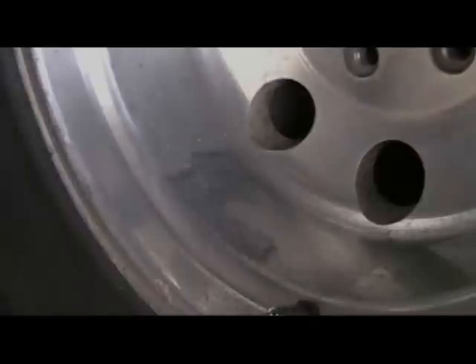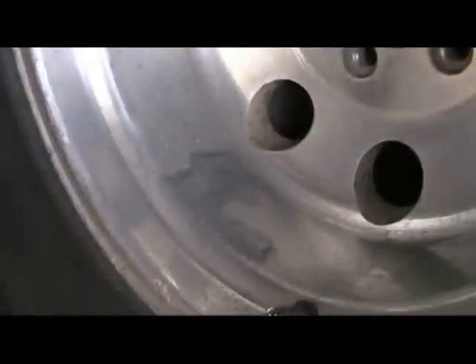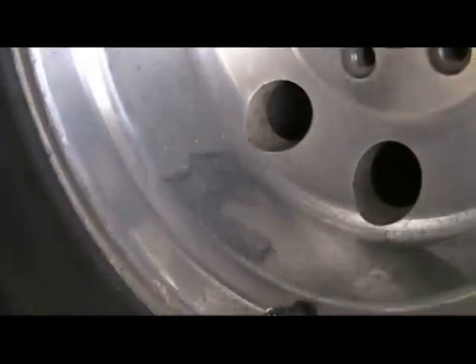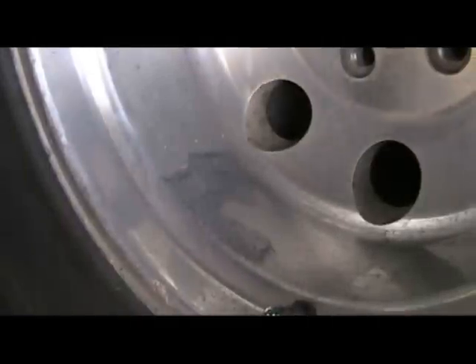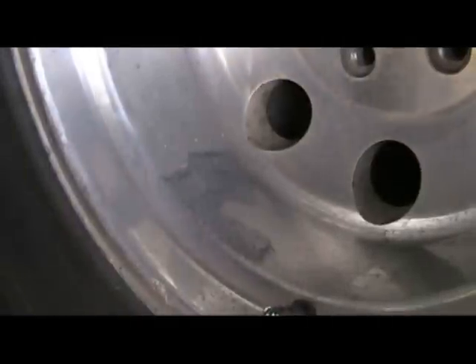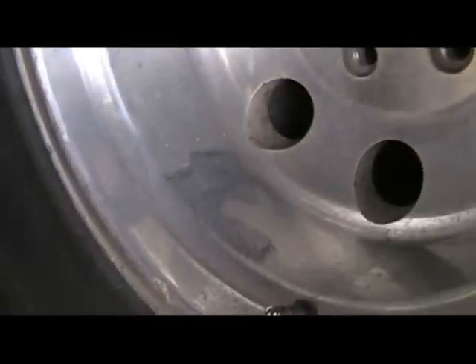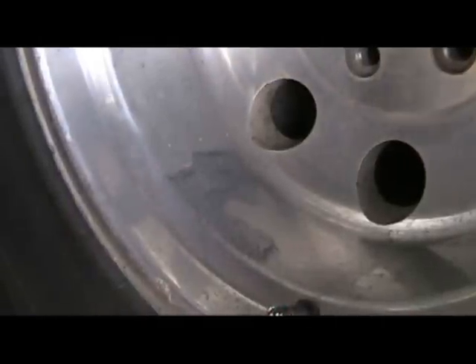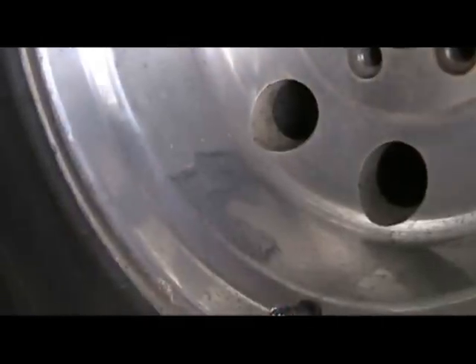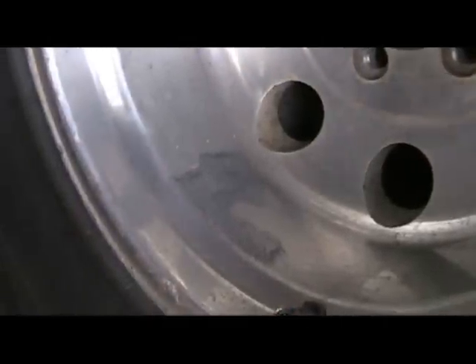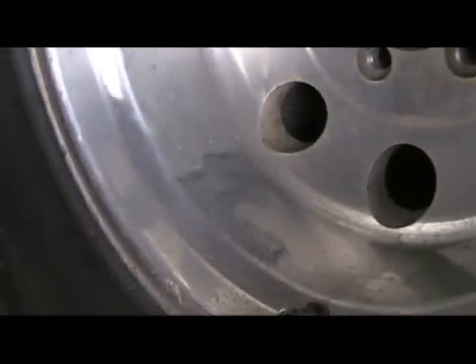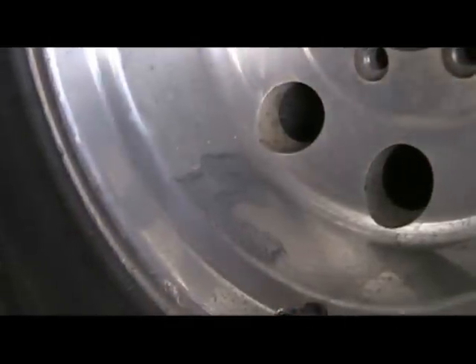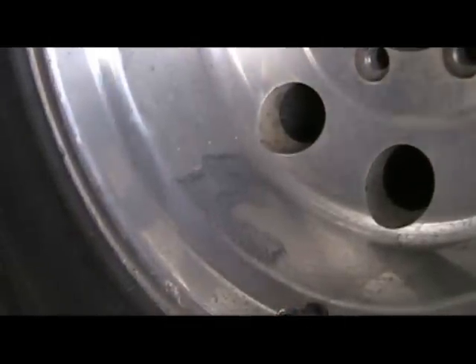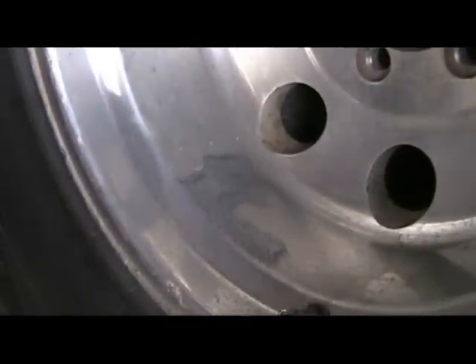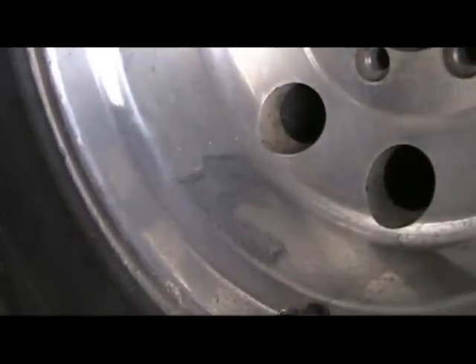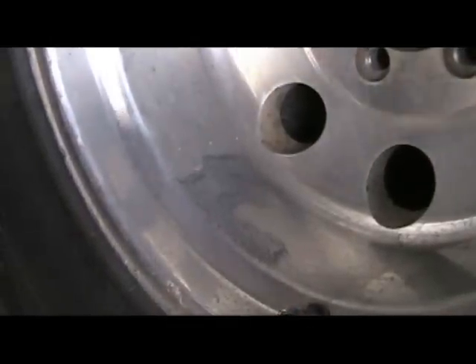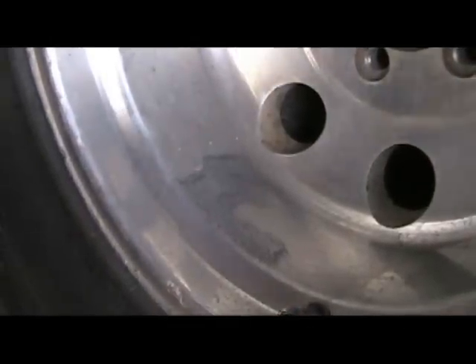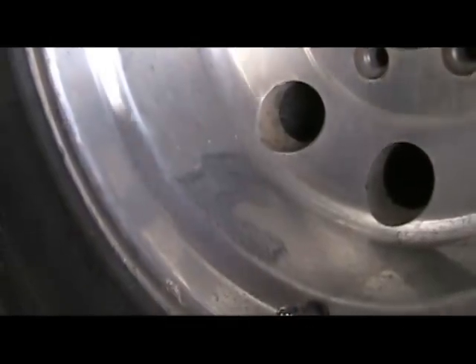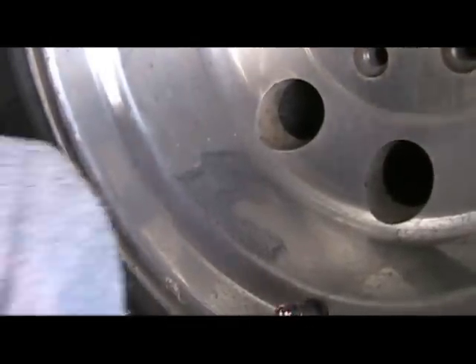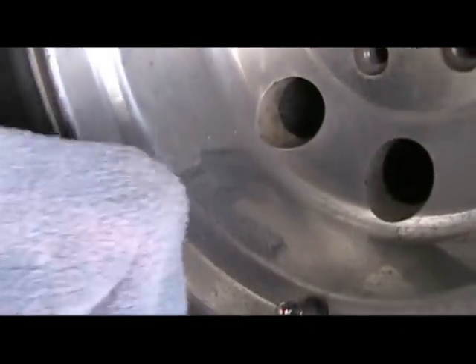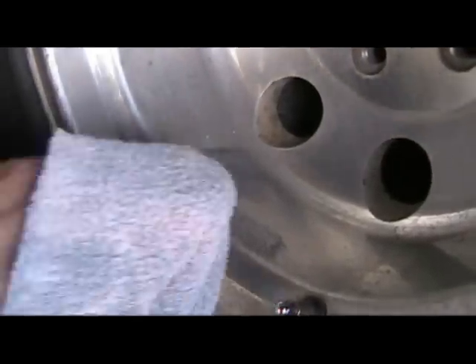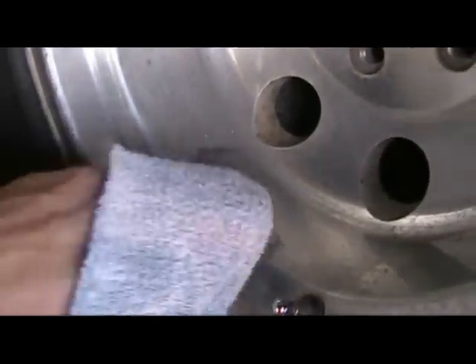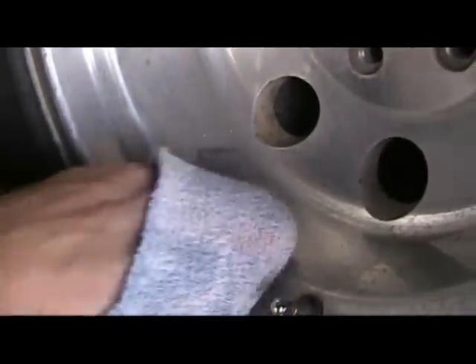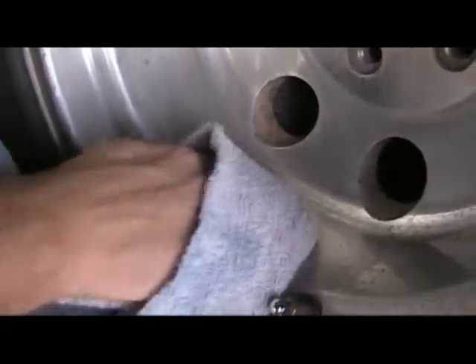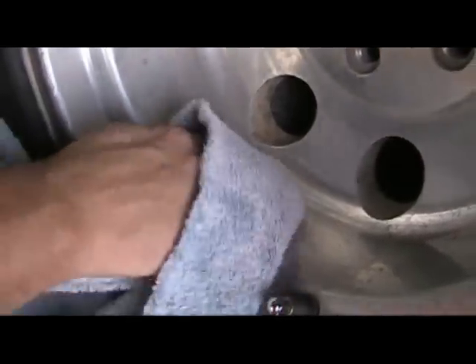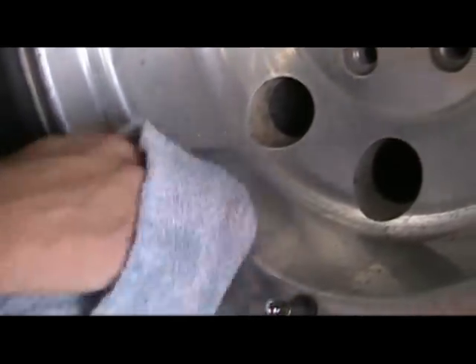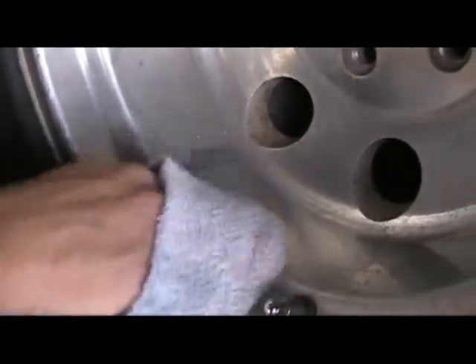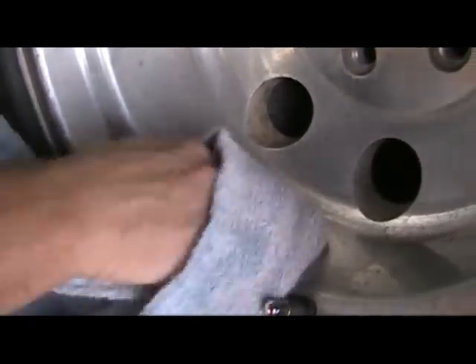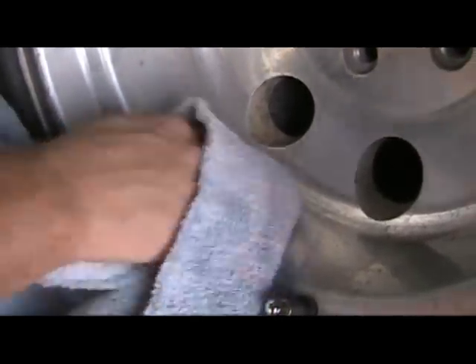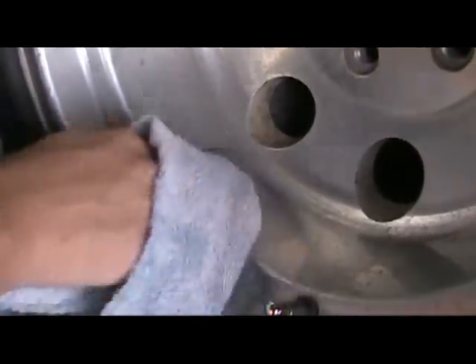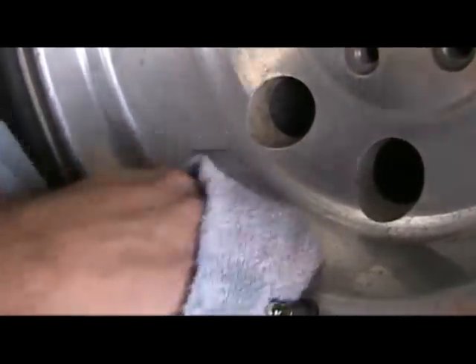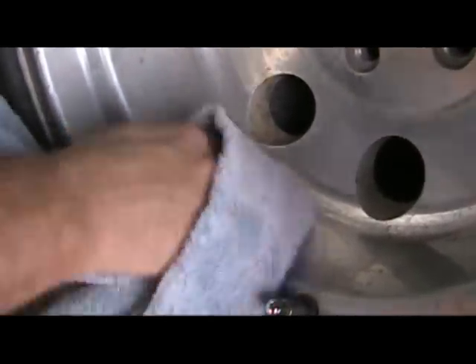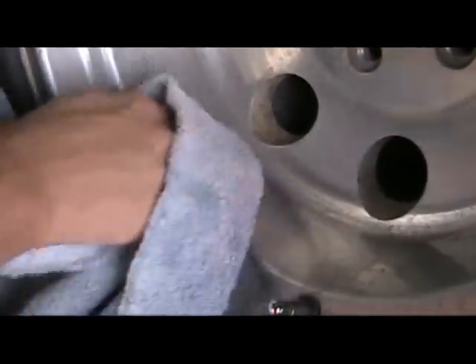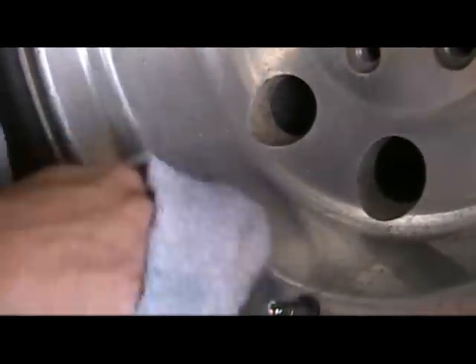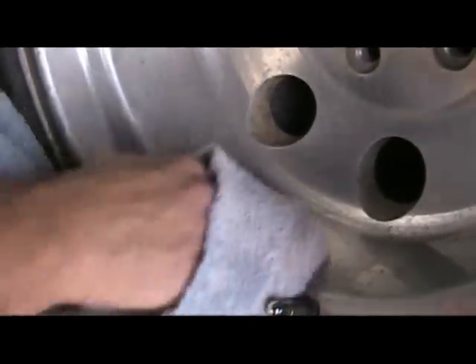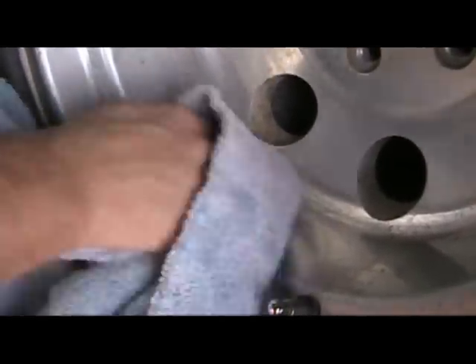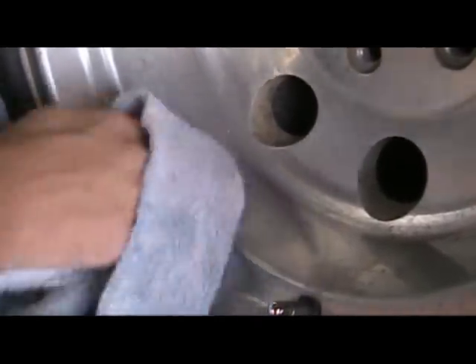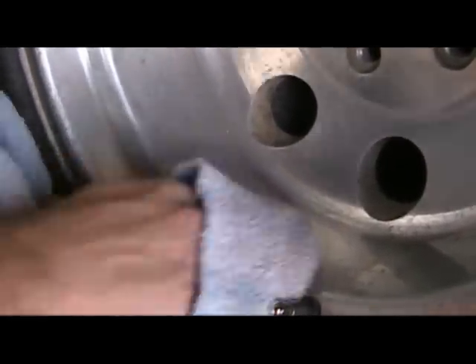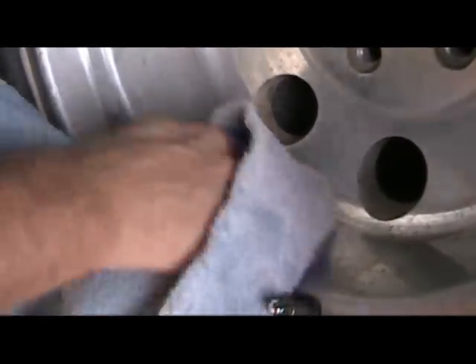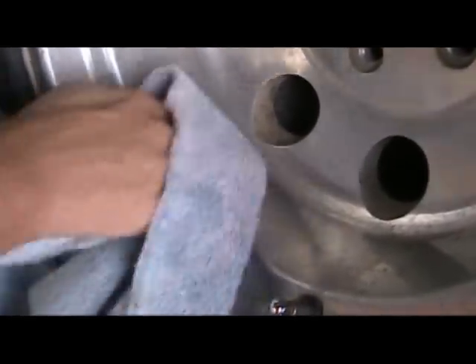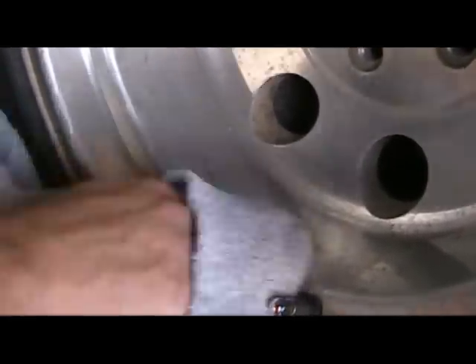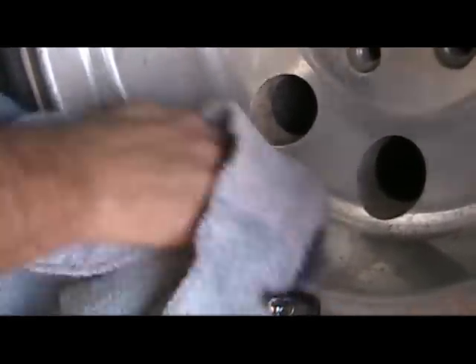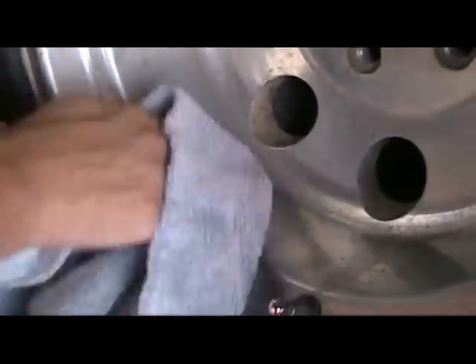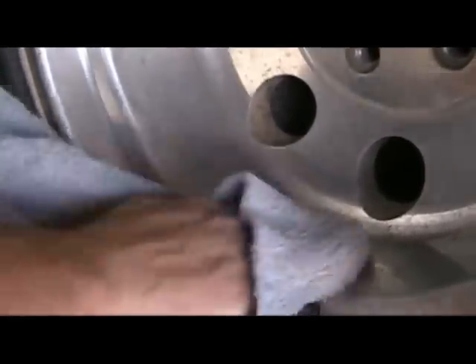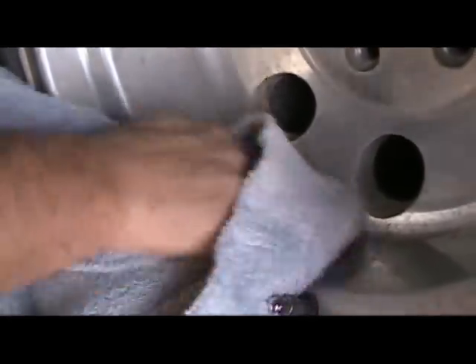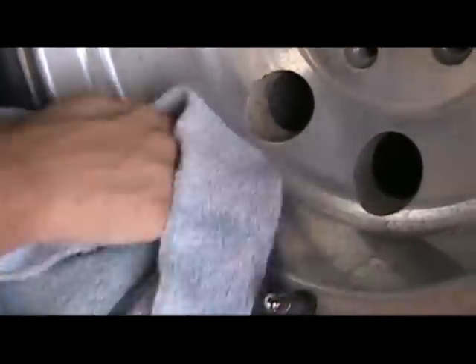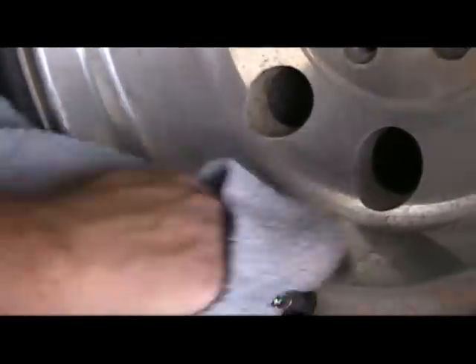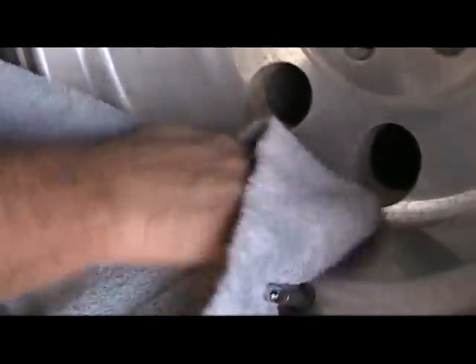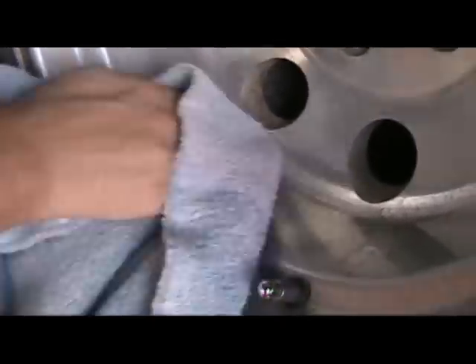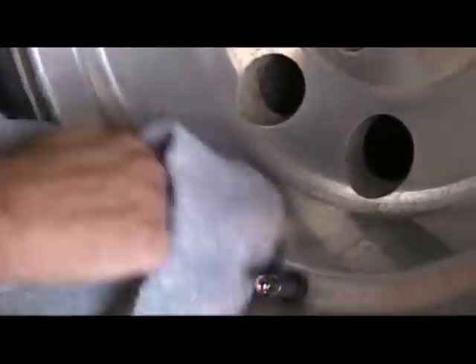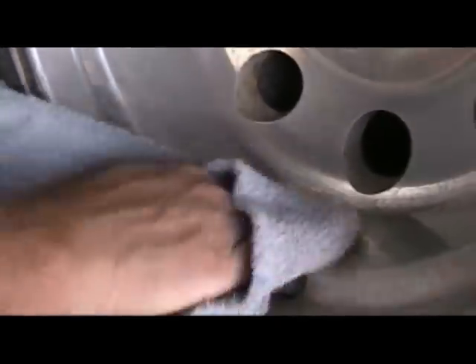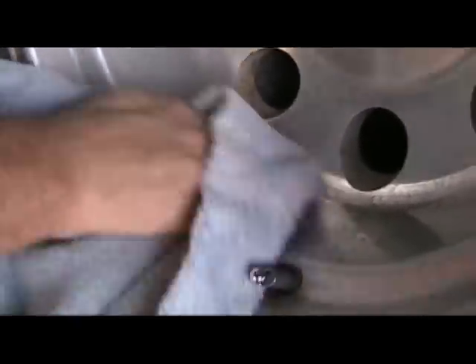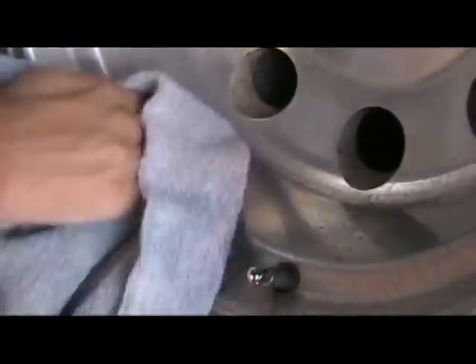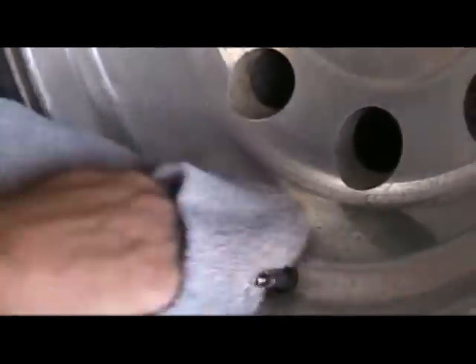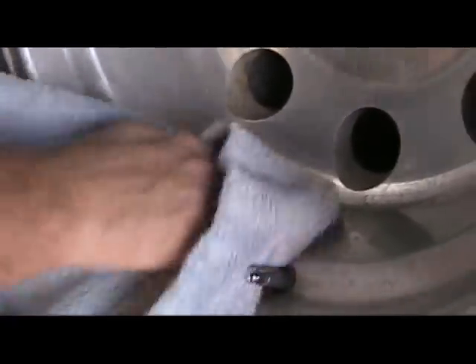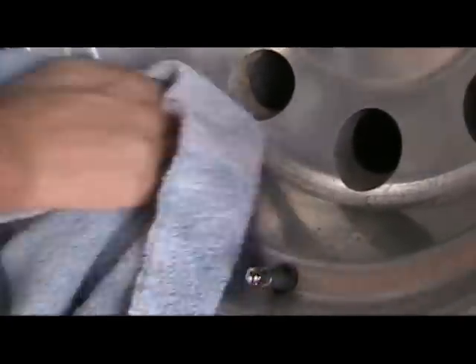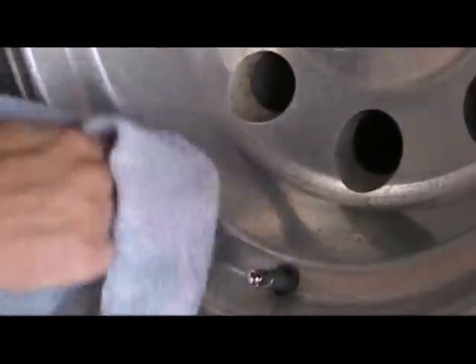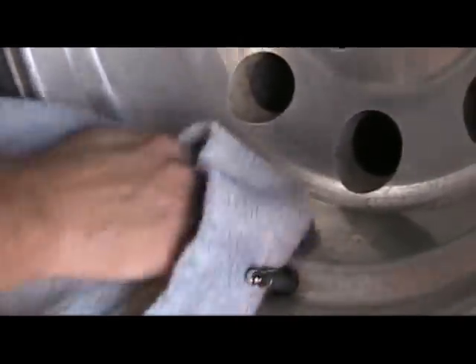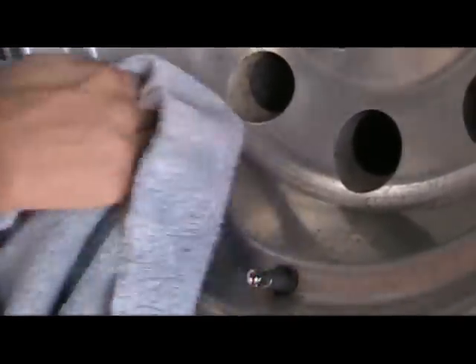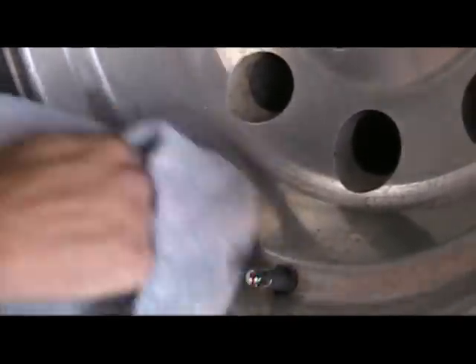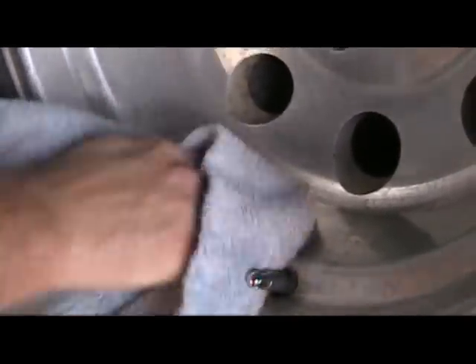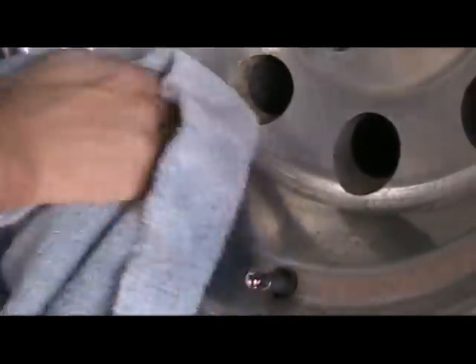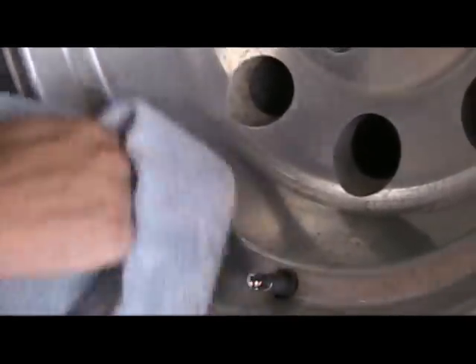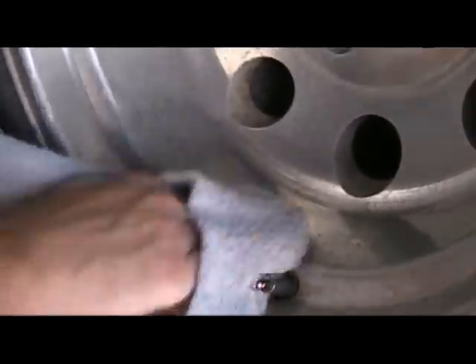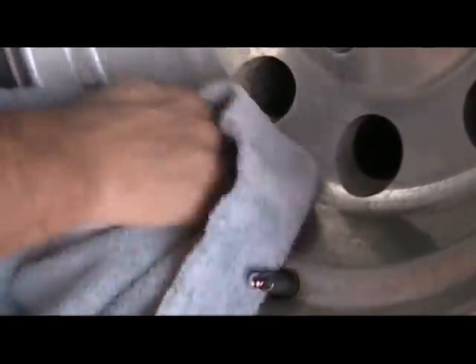As you can see, we have the black residue on the wheel. We're going to take our cloth and rub and polish this out.